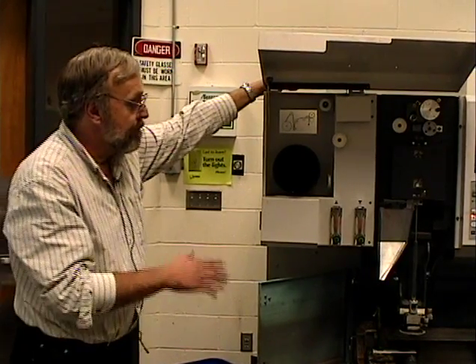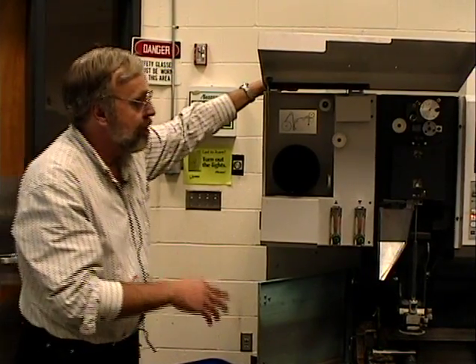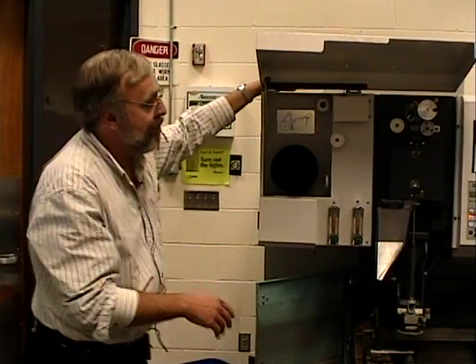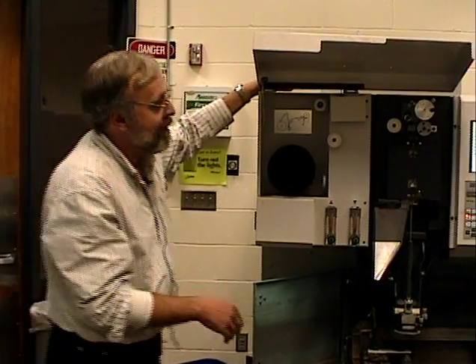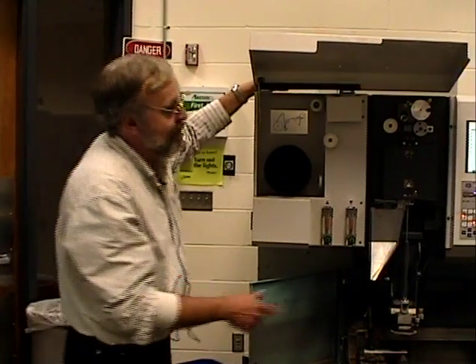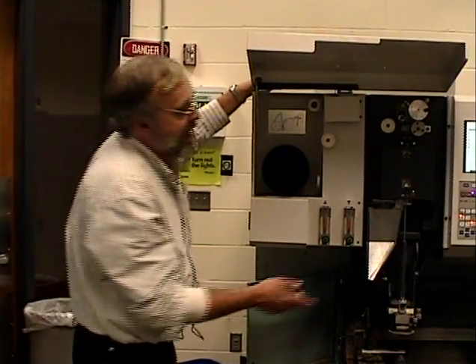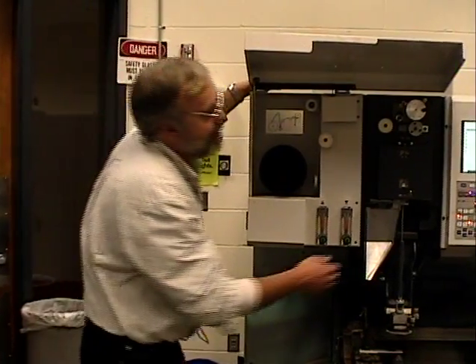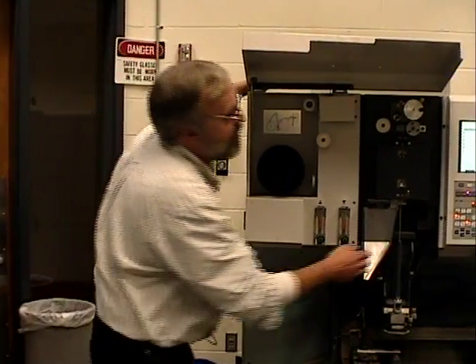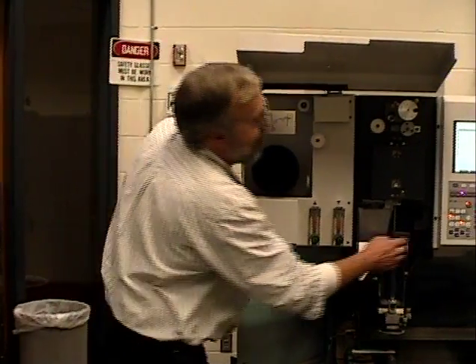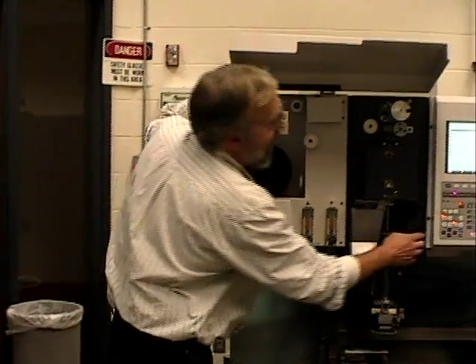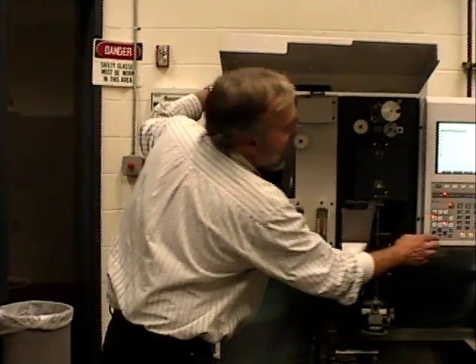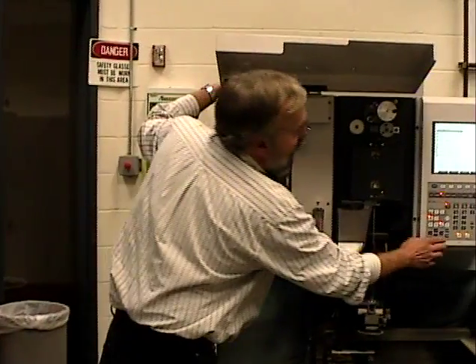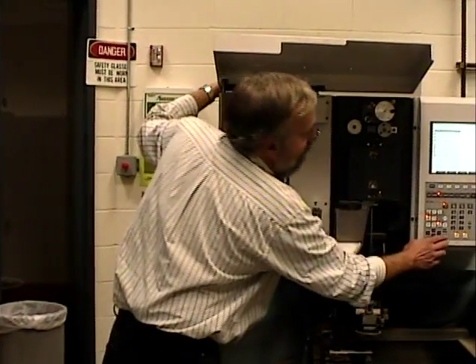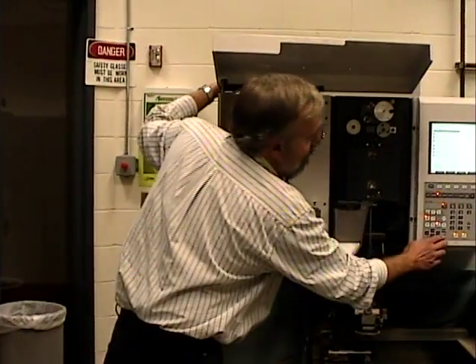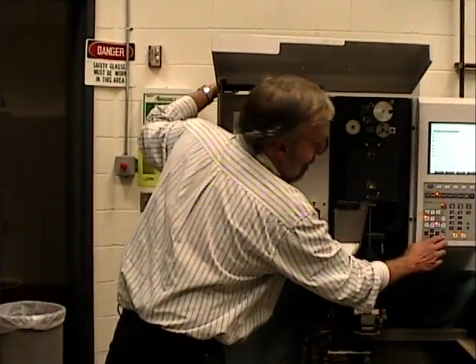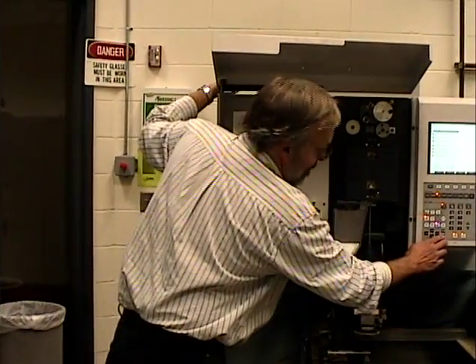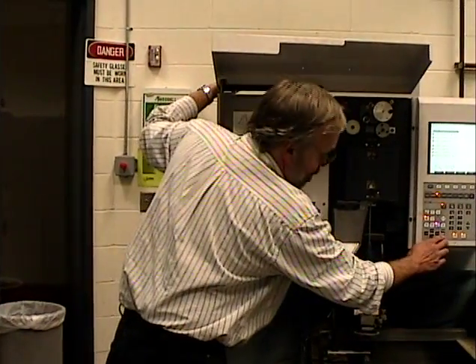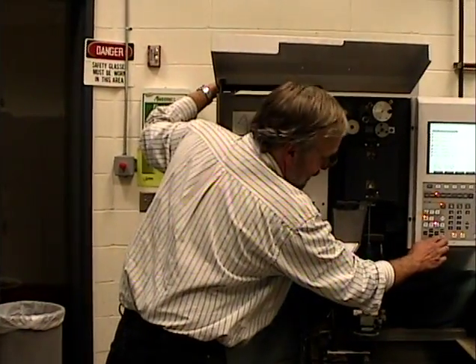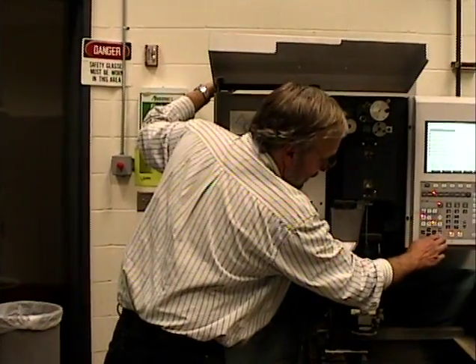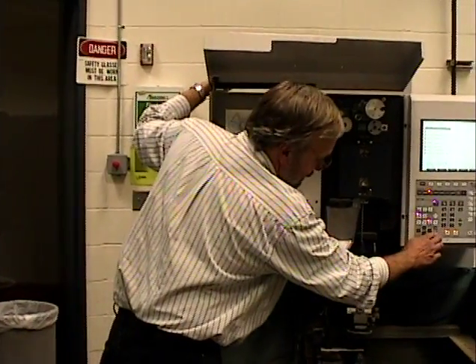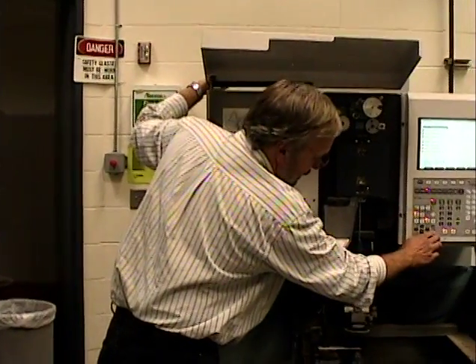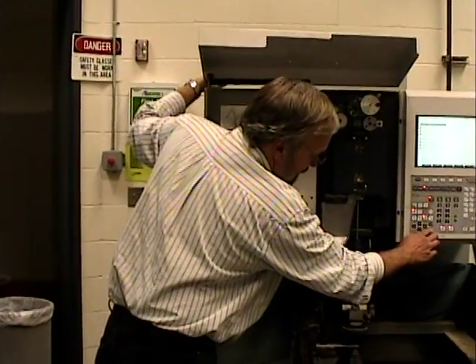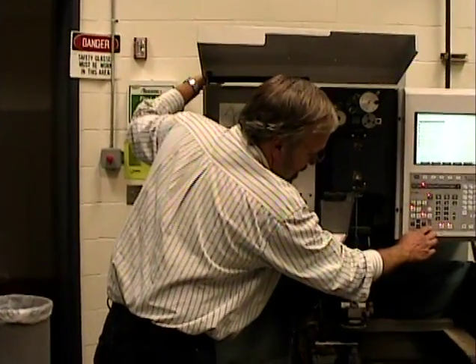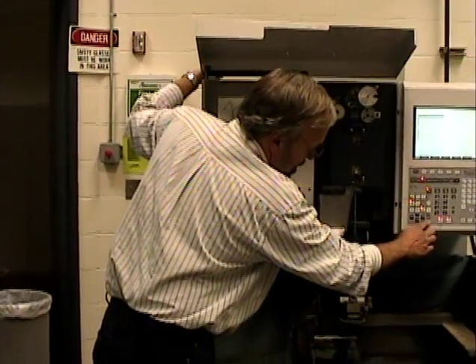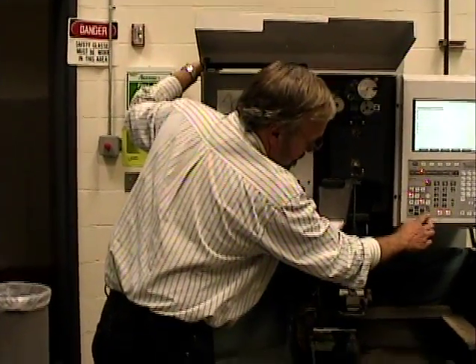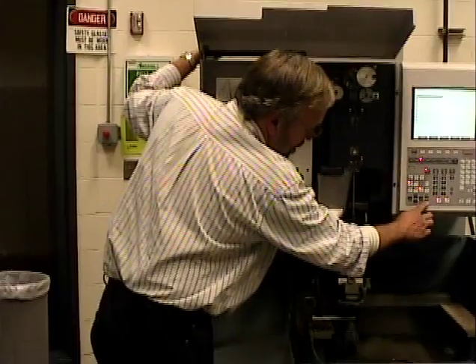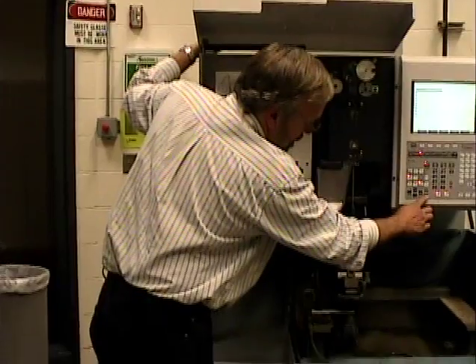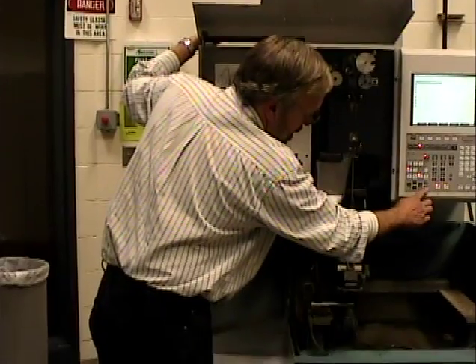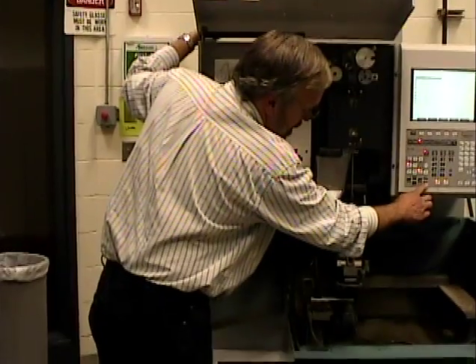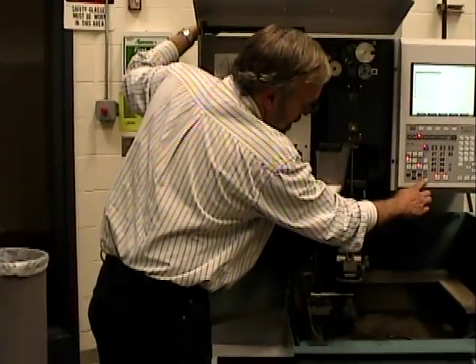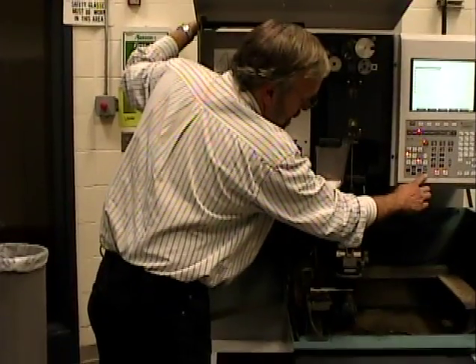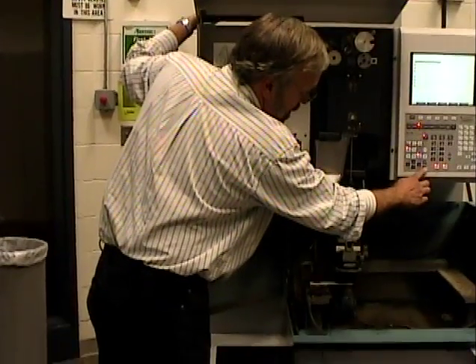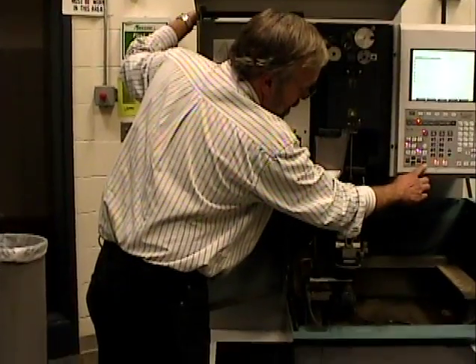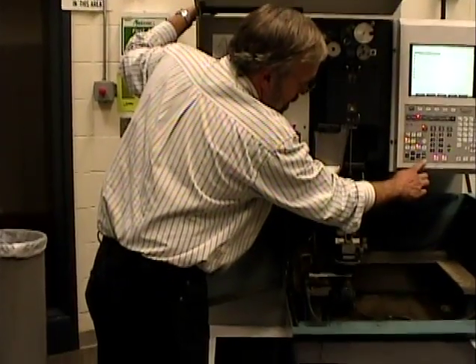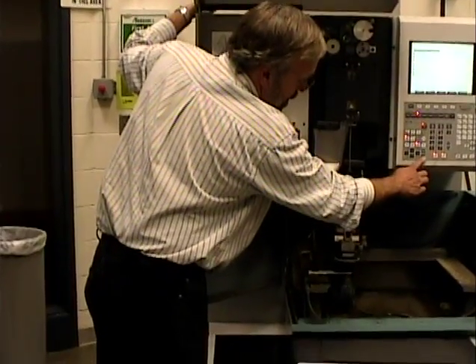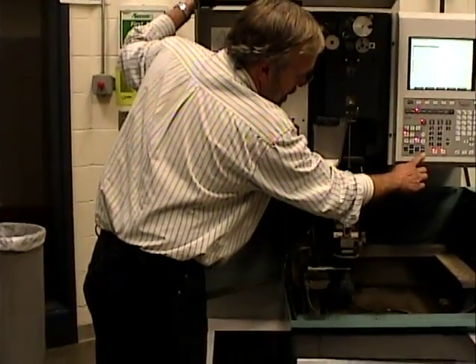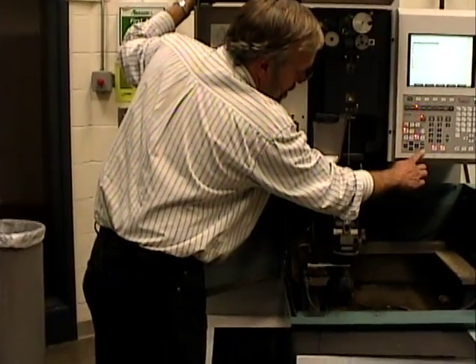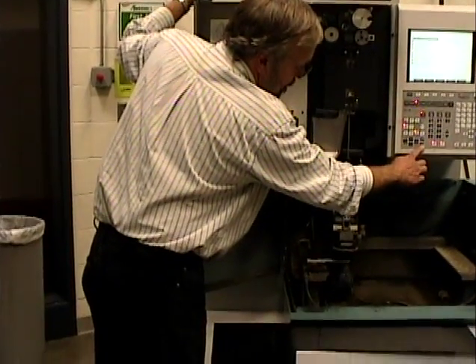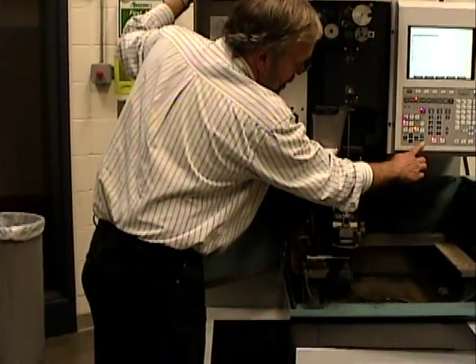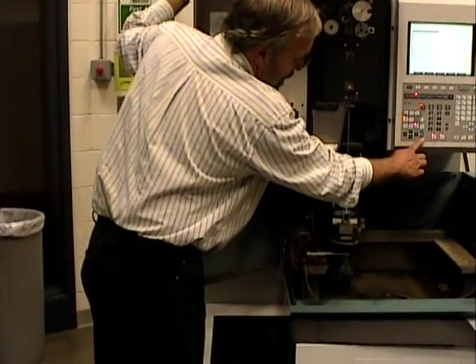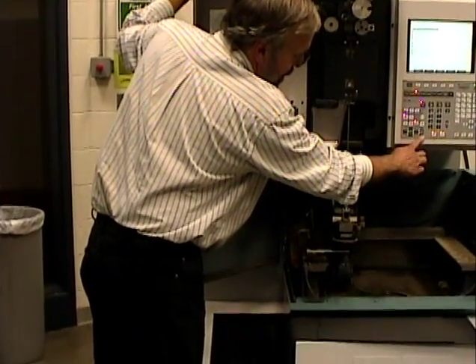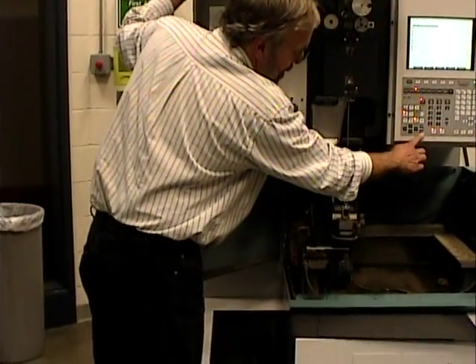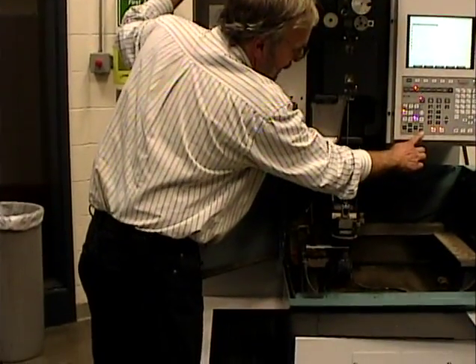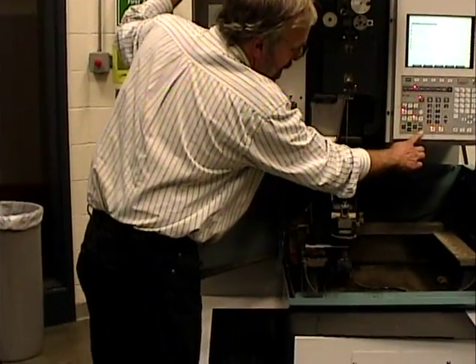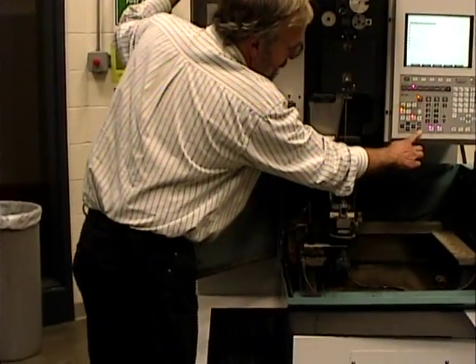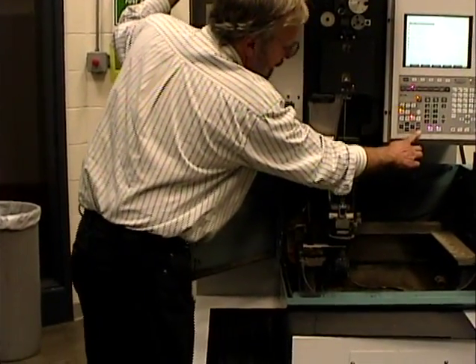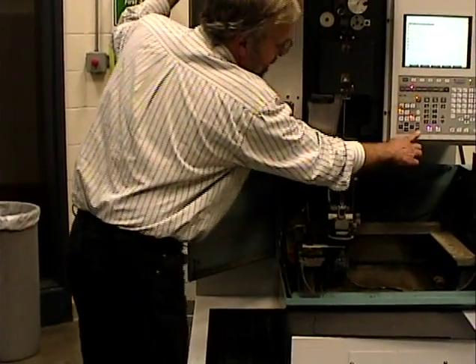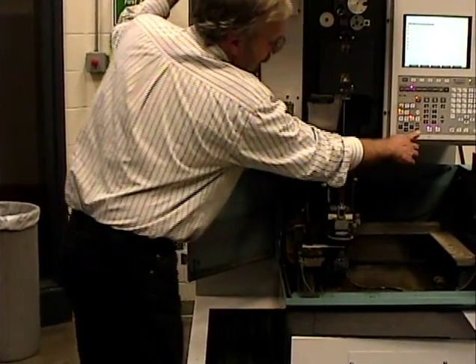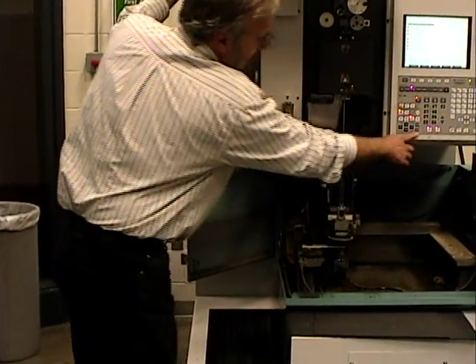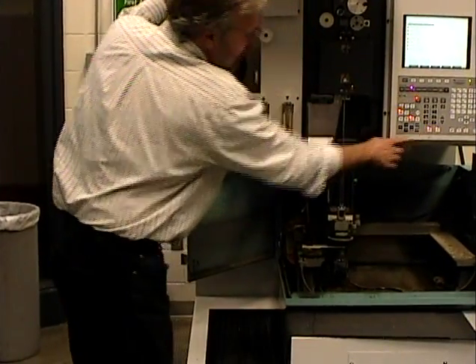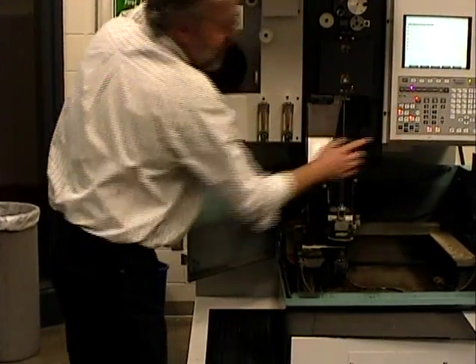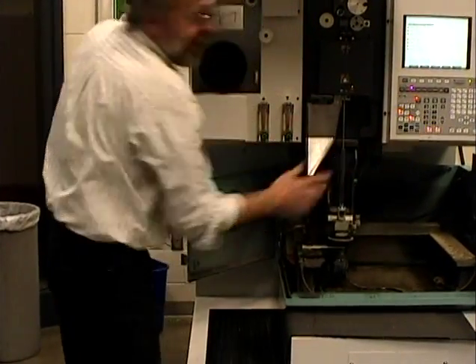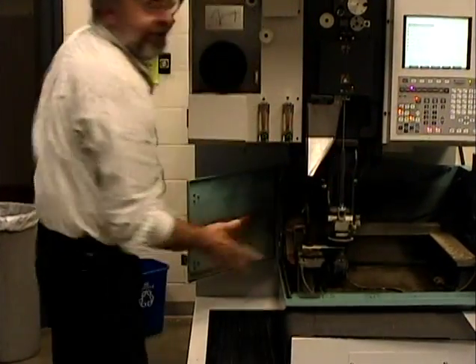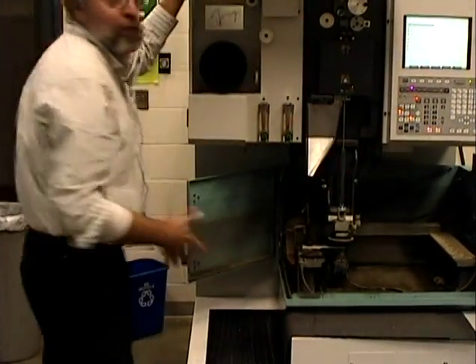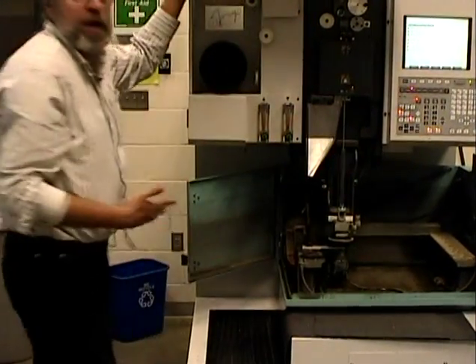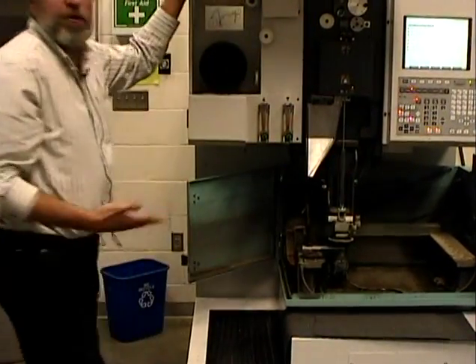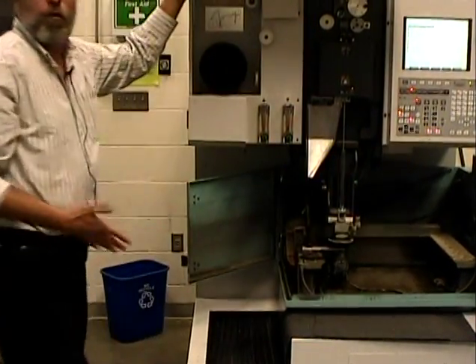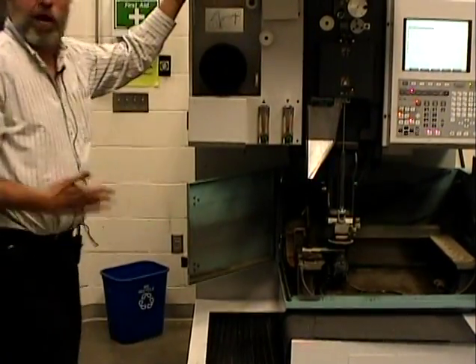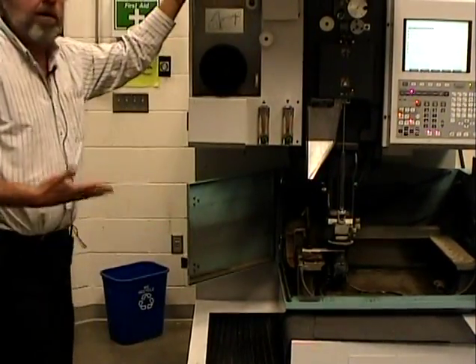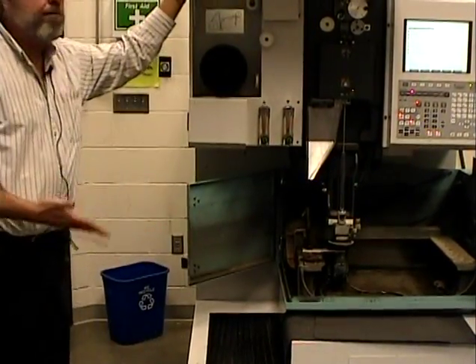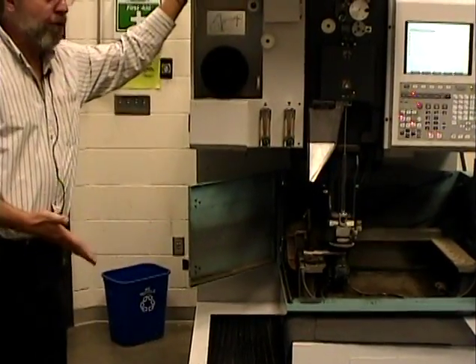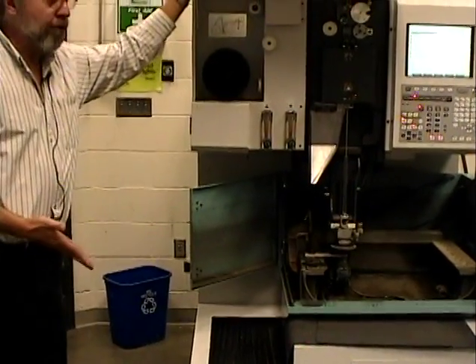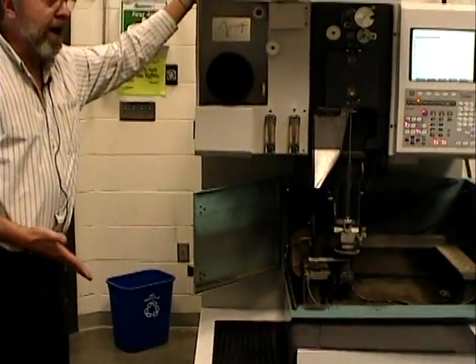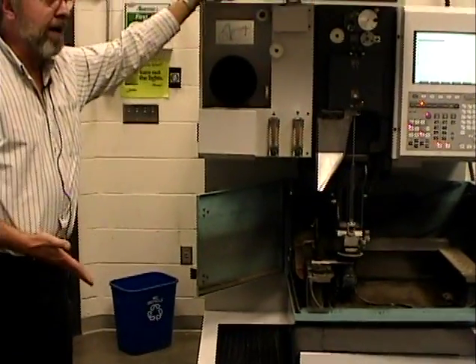I'm going to put this back down where we had it. So now basically the machine is ready to run my program.